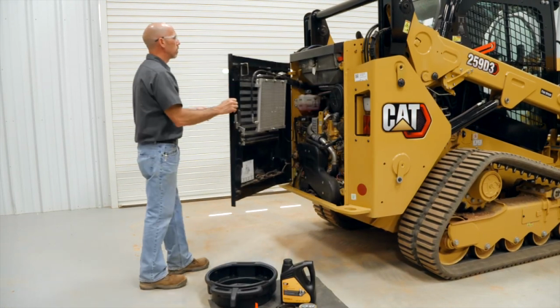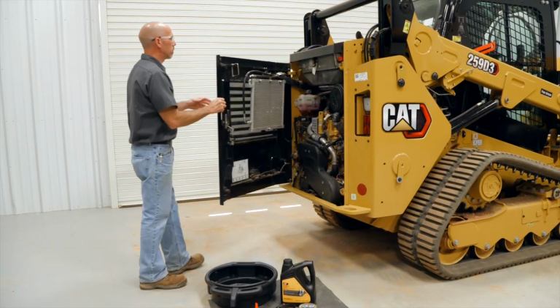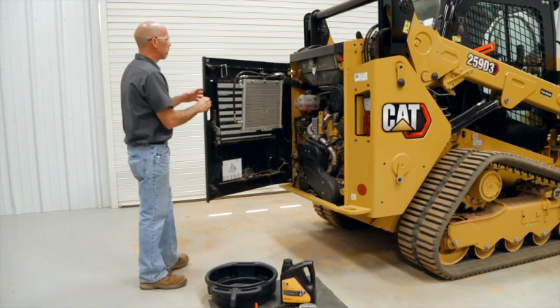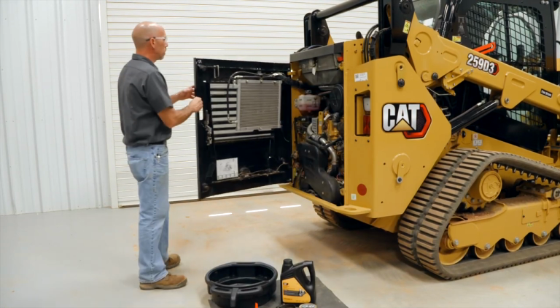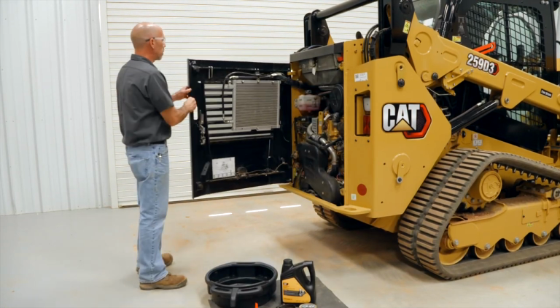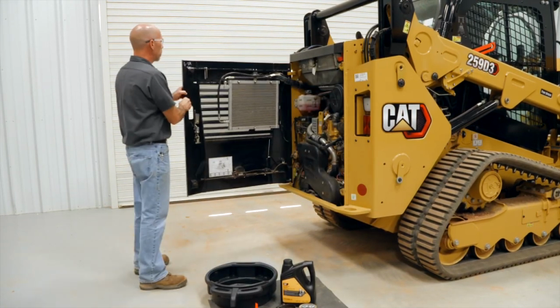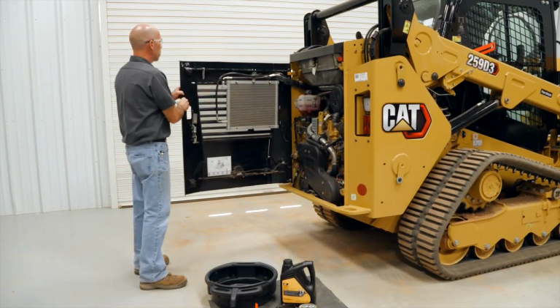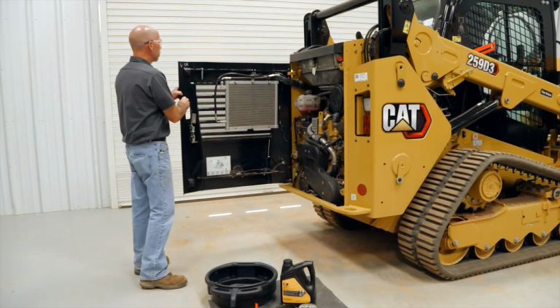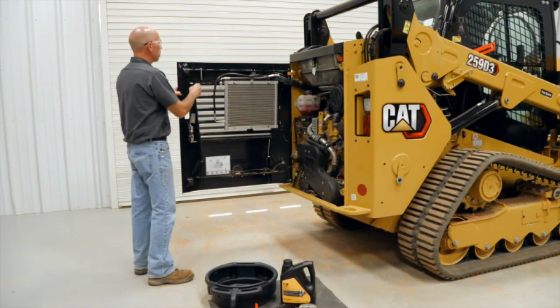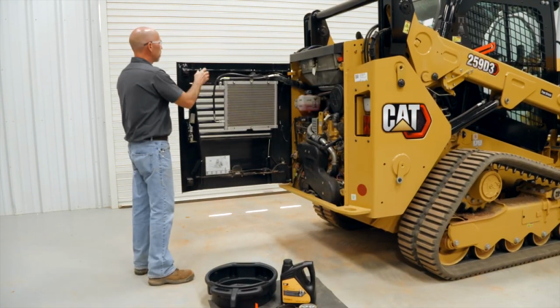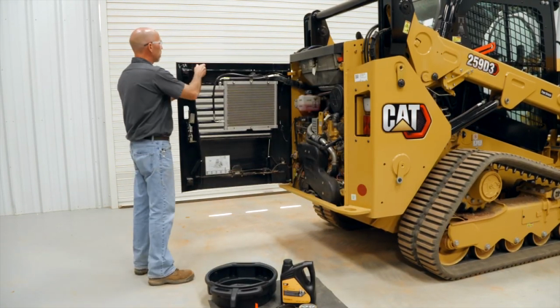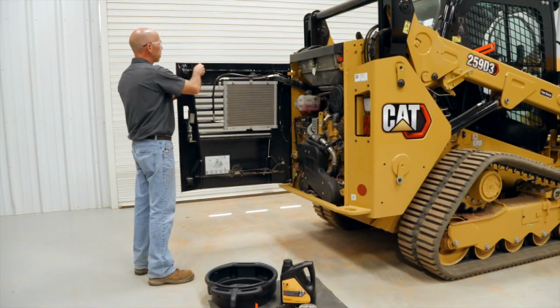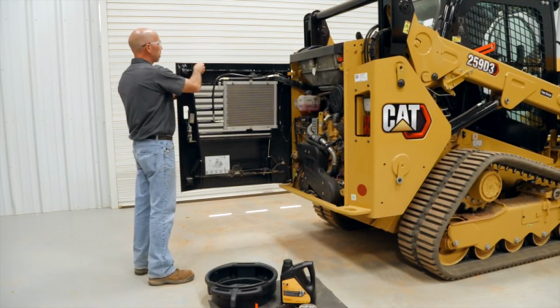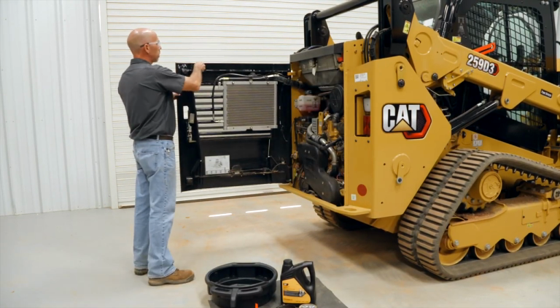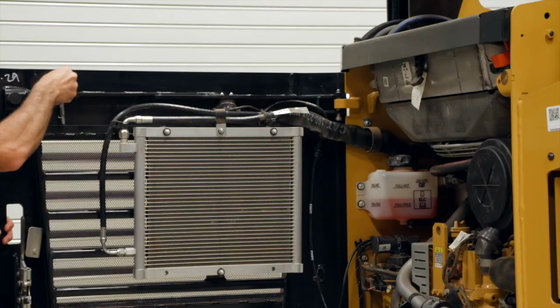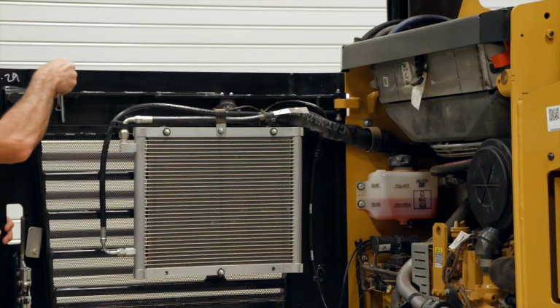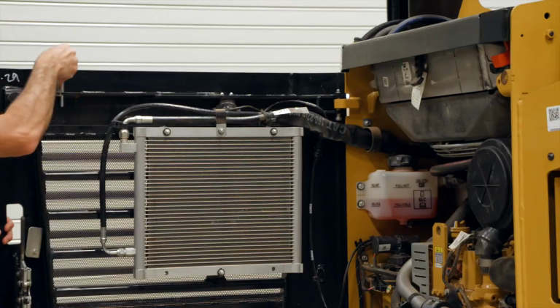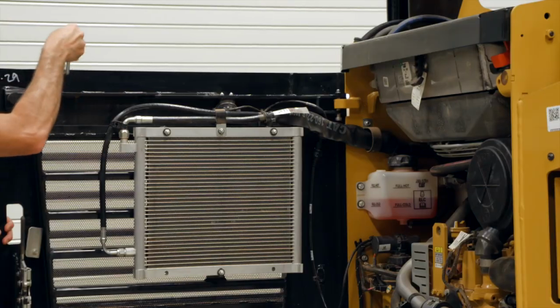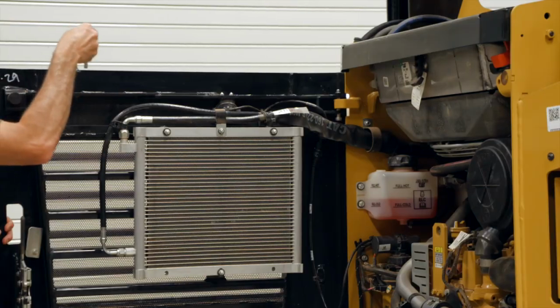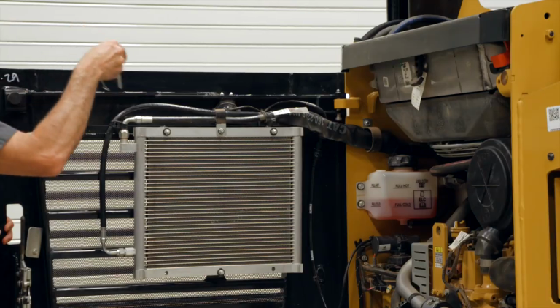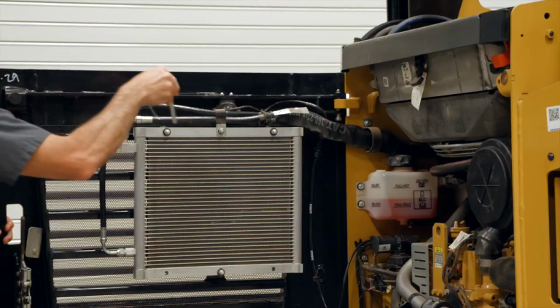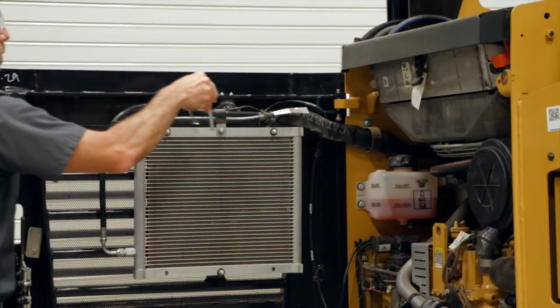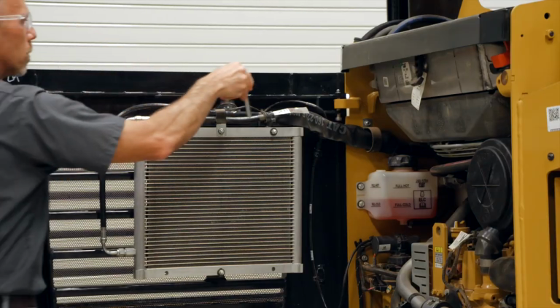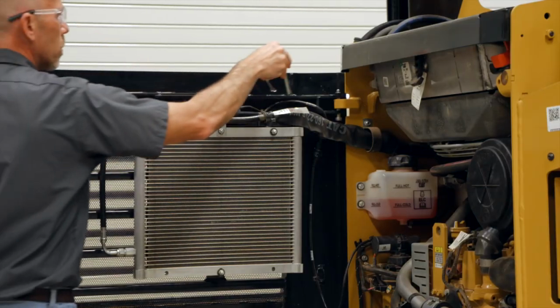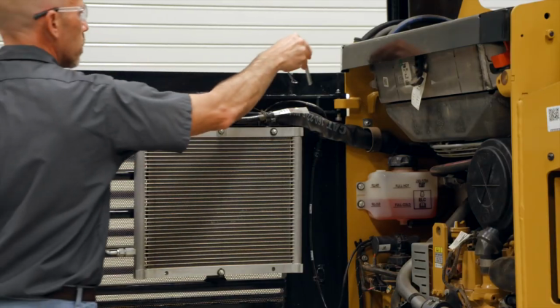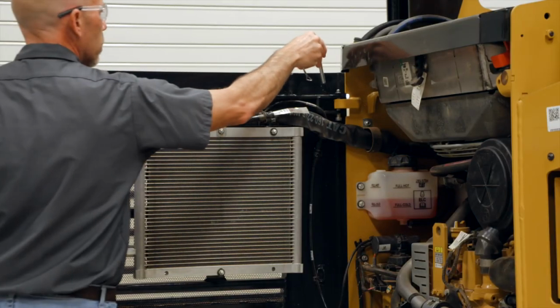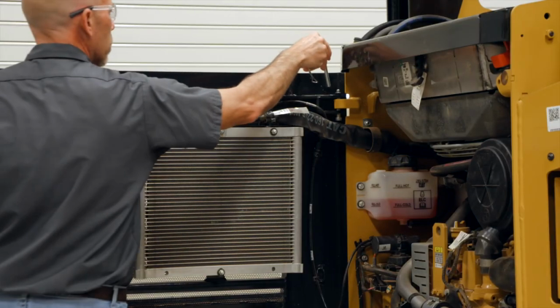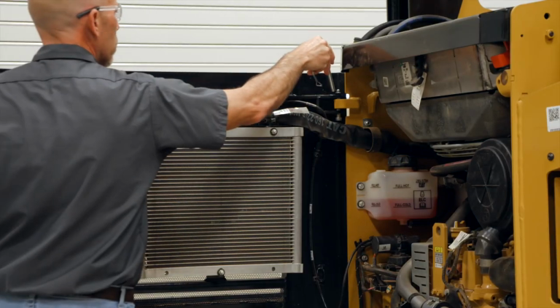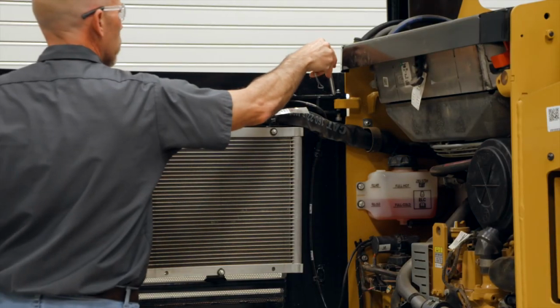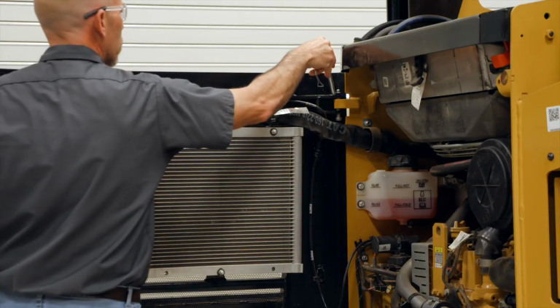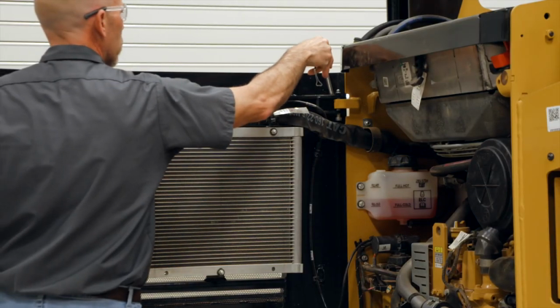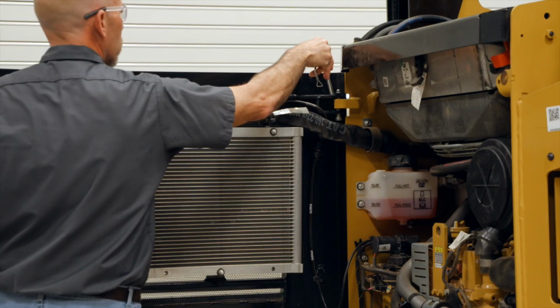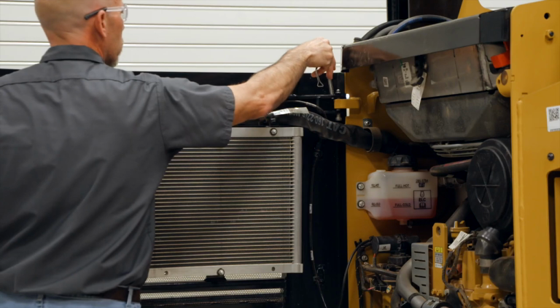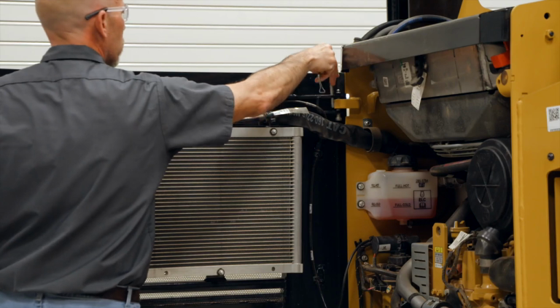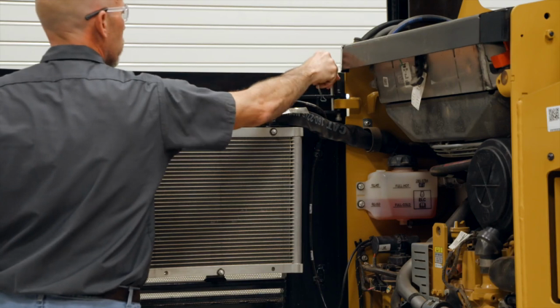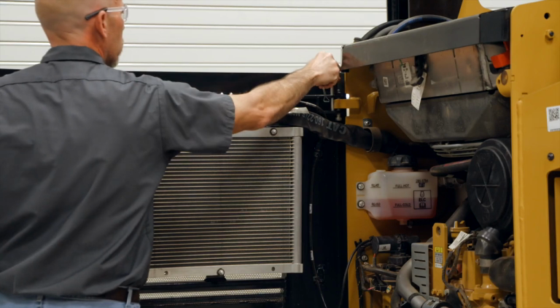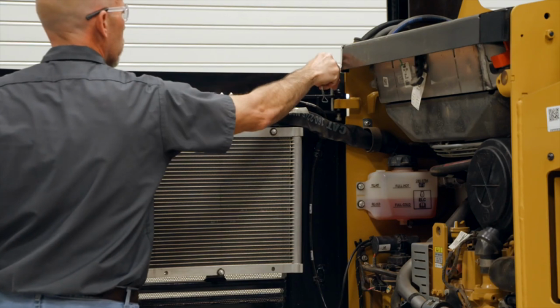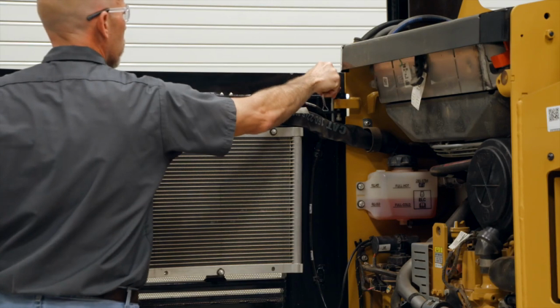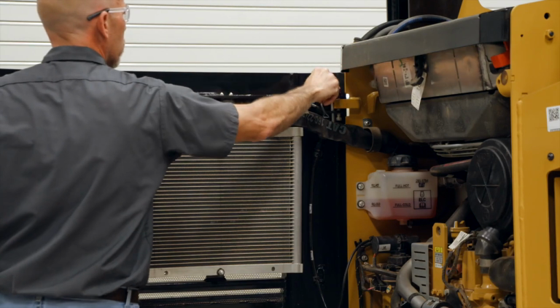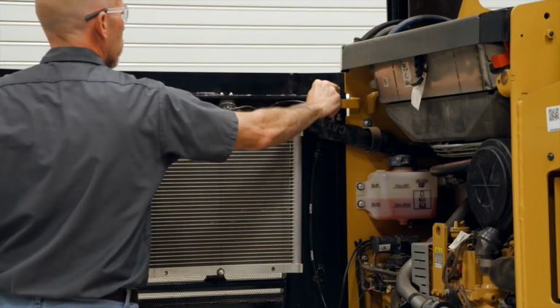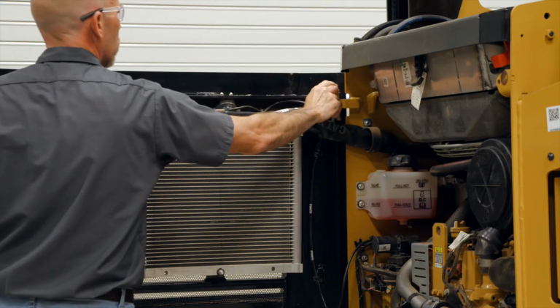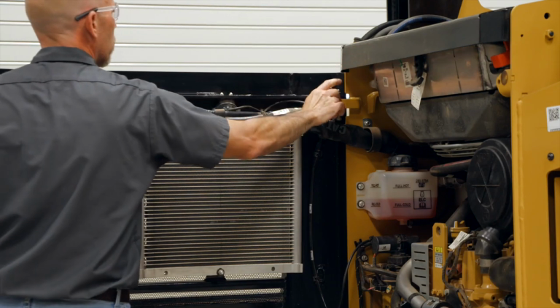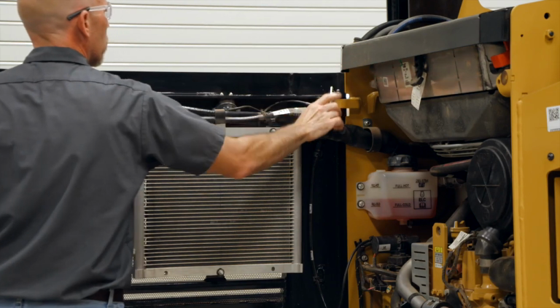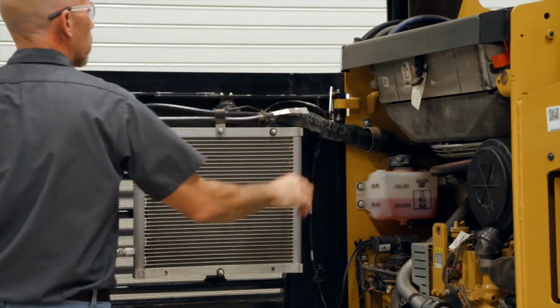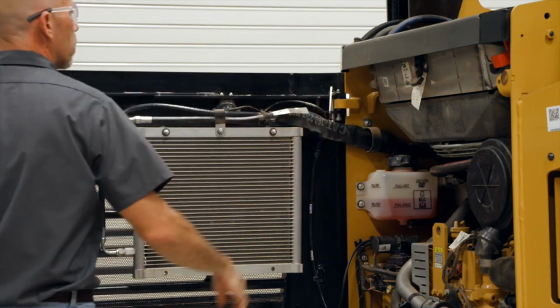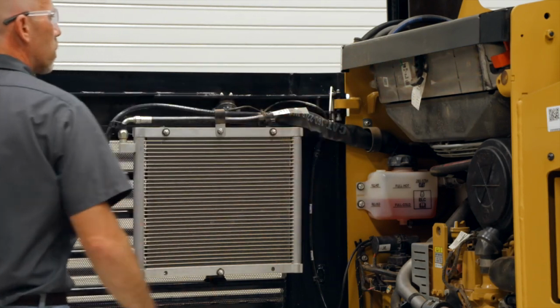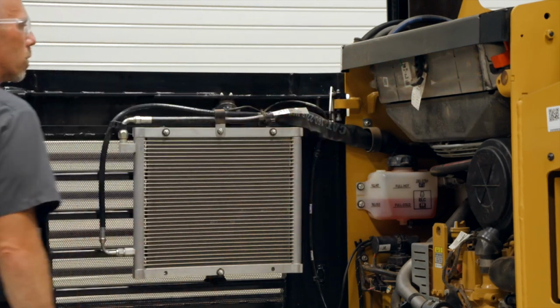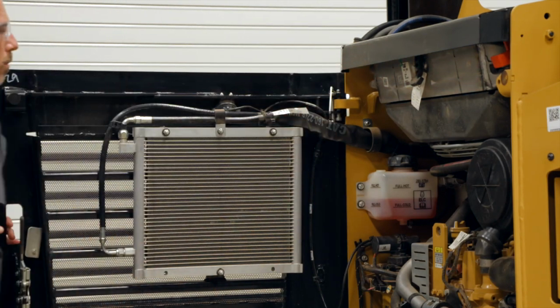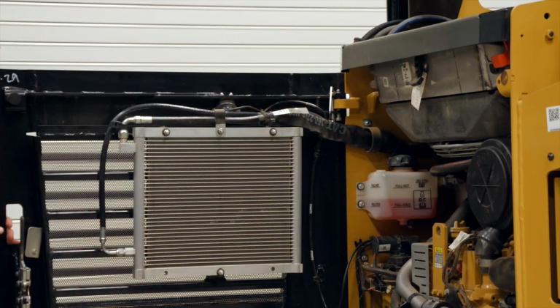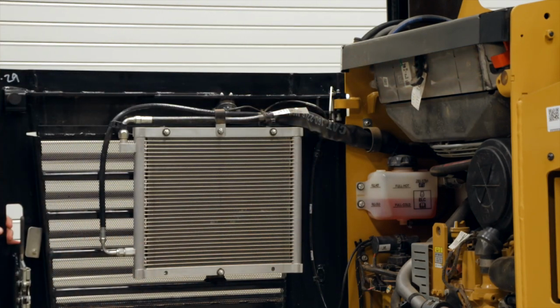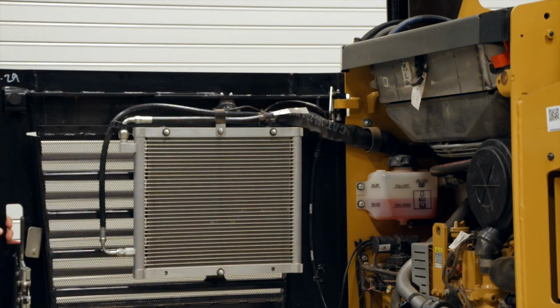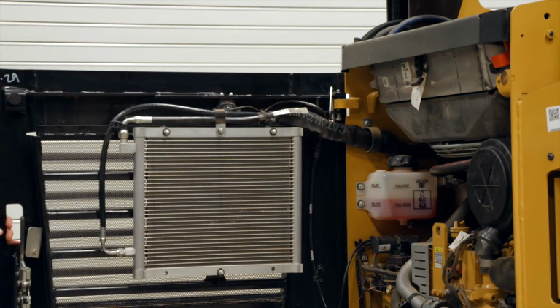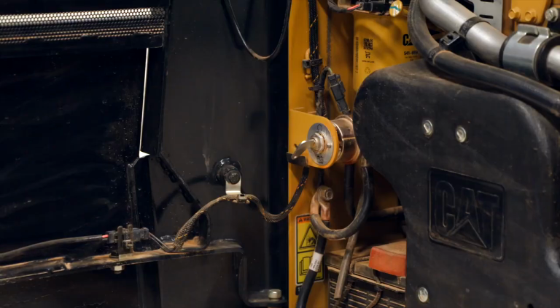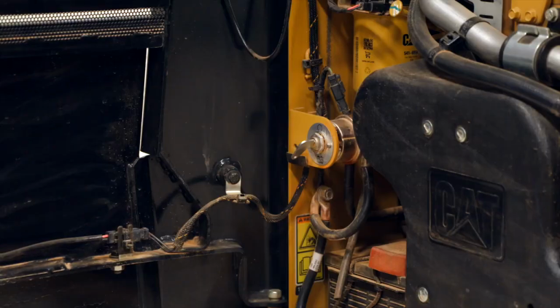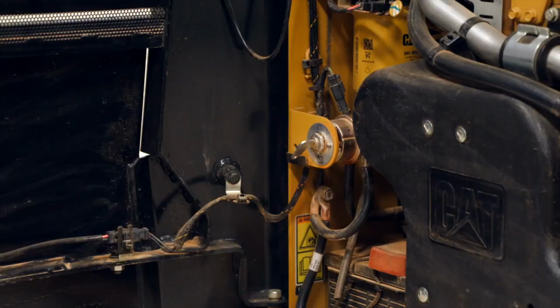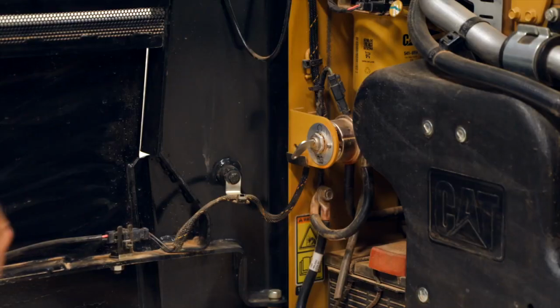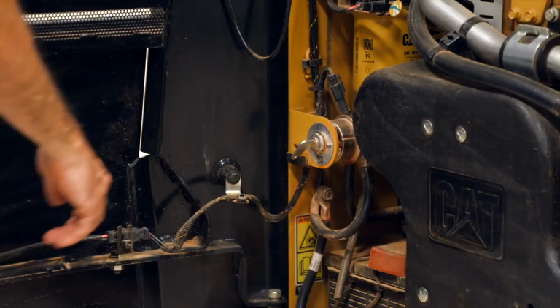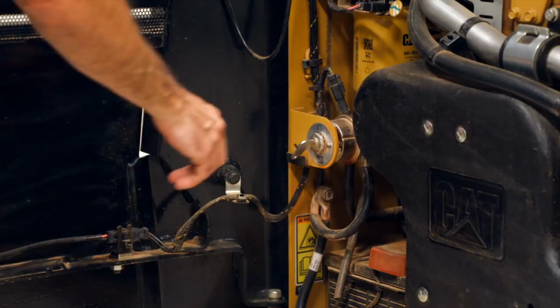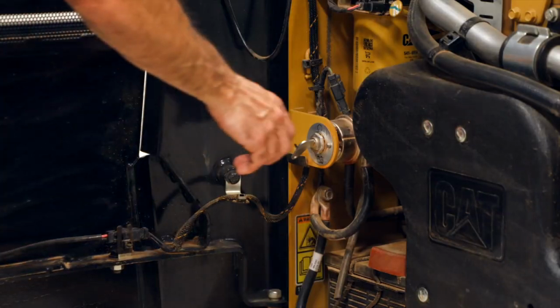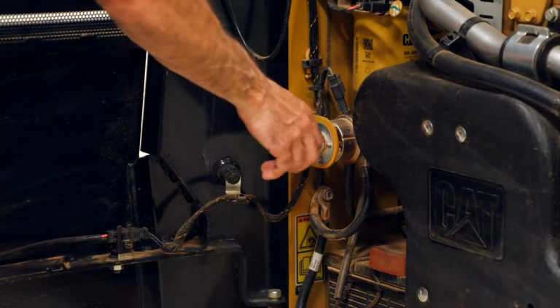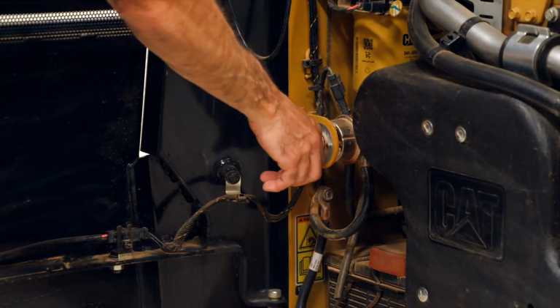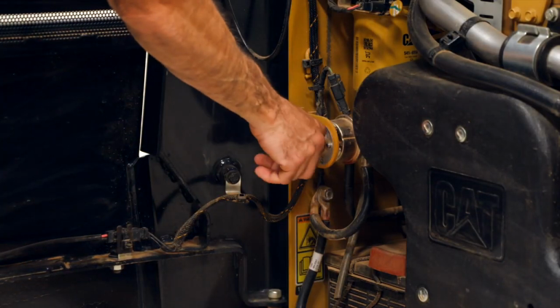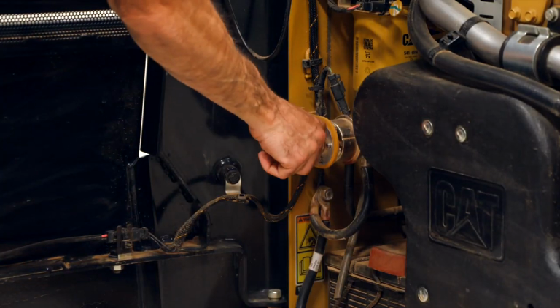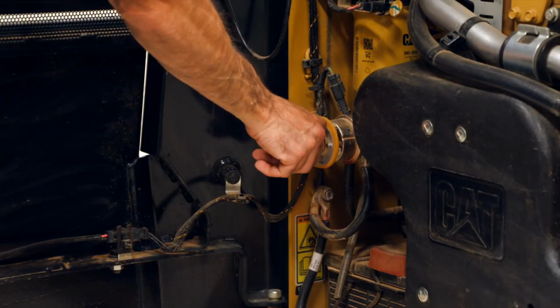To begin, open the engine access door. If equipped, turn the battery disconnect off.